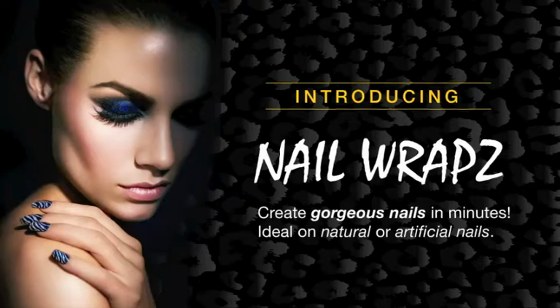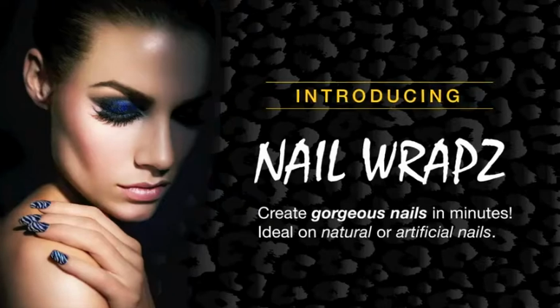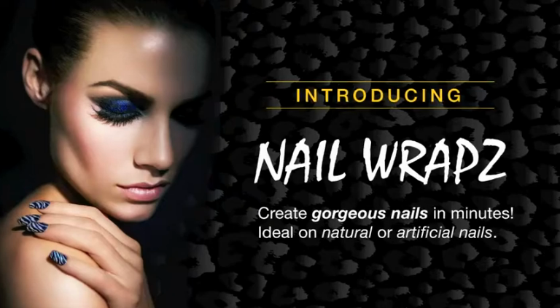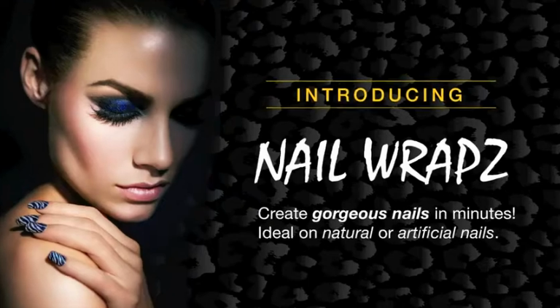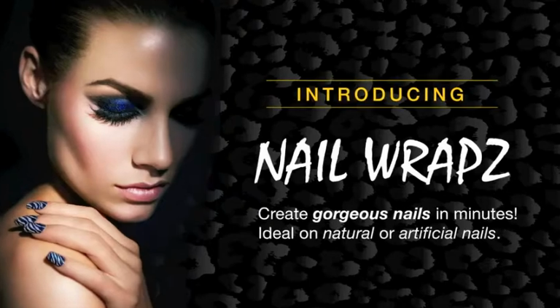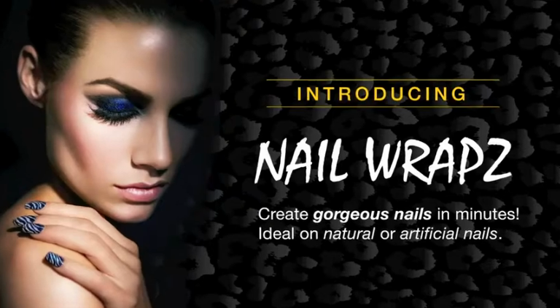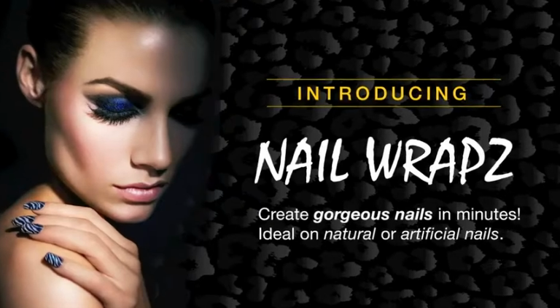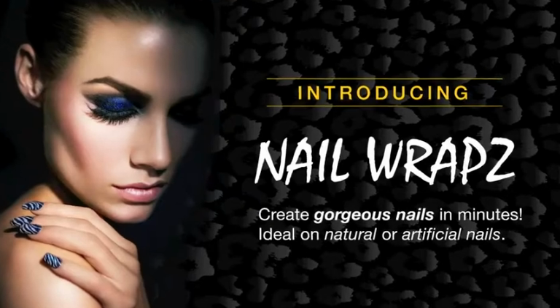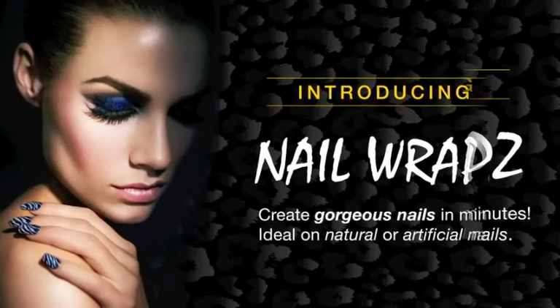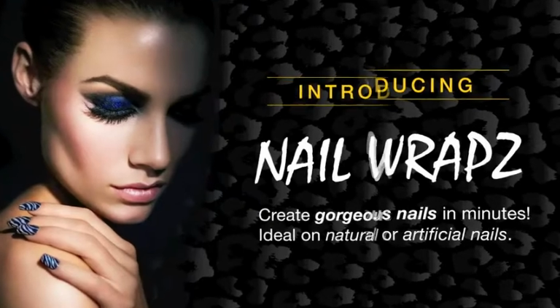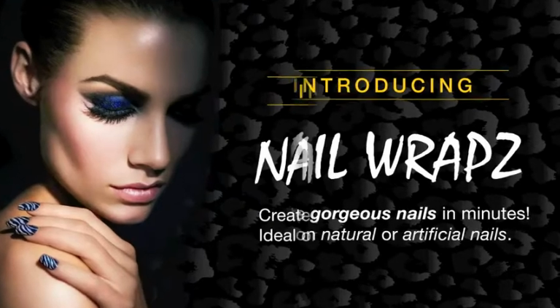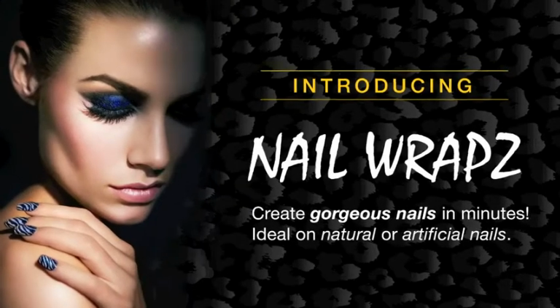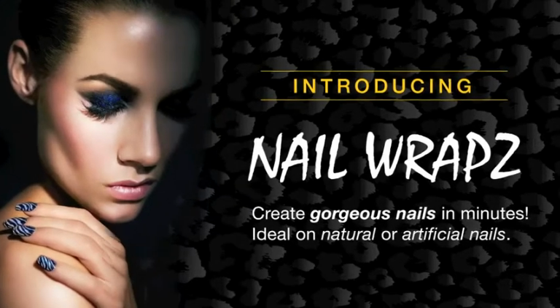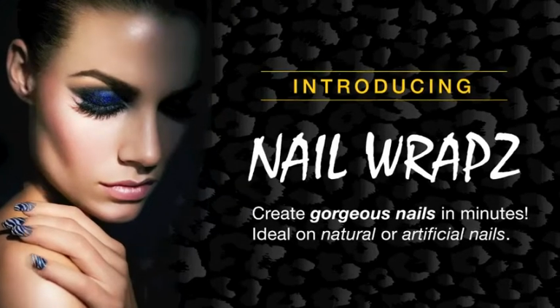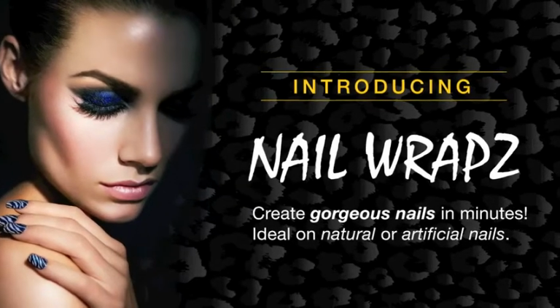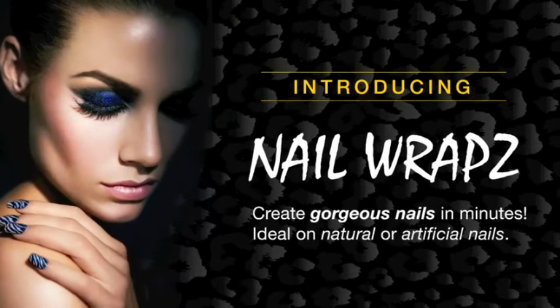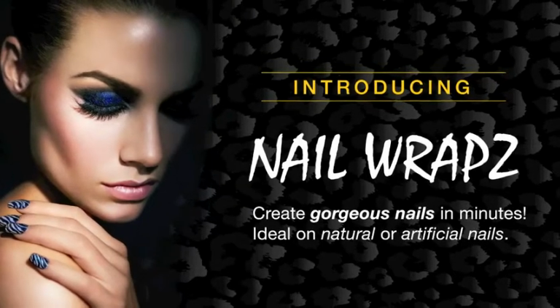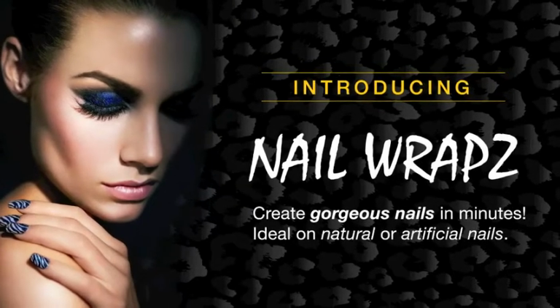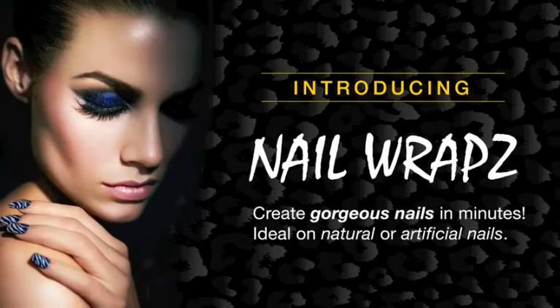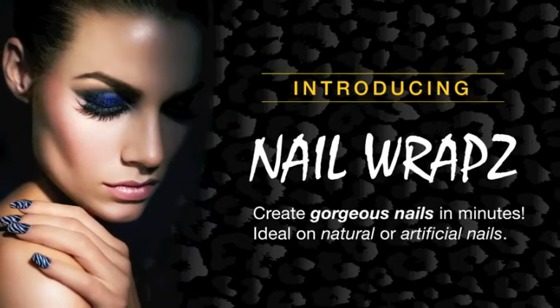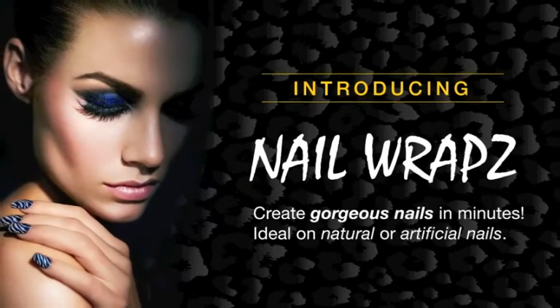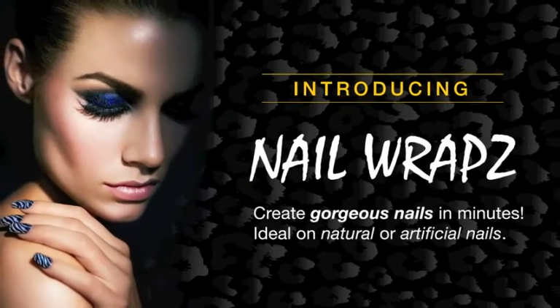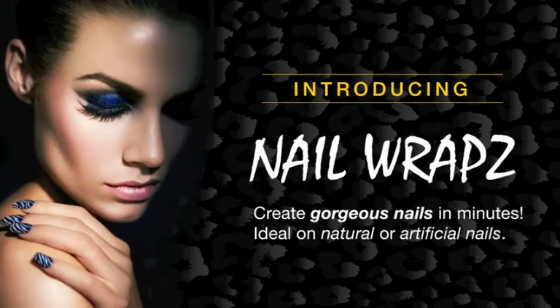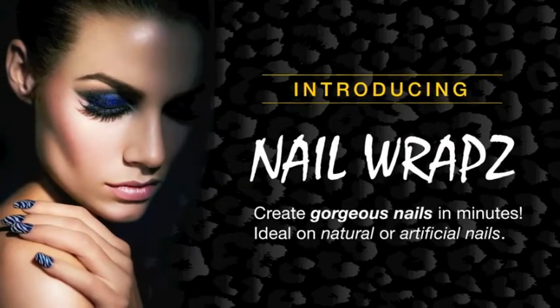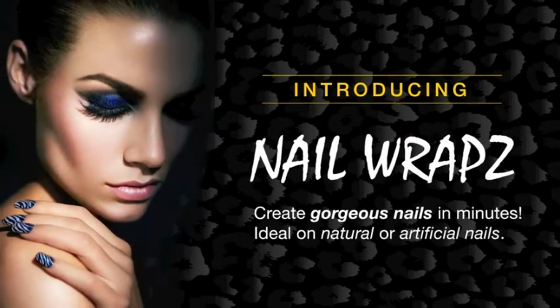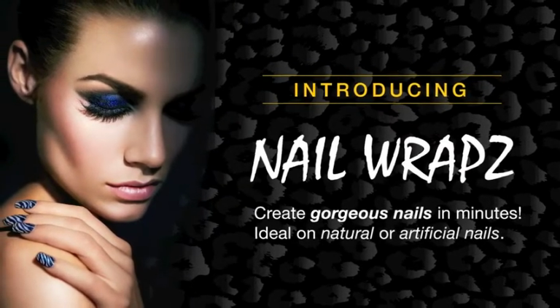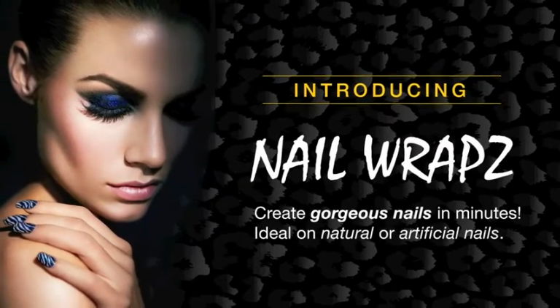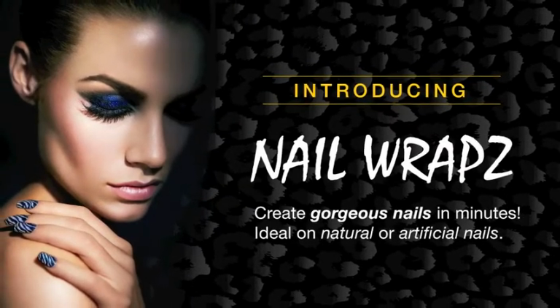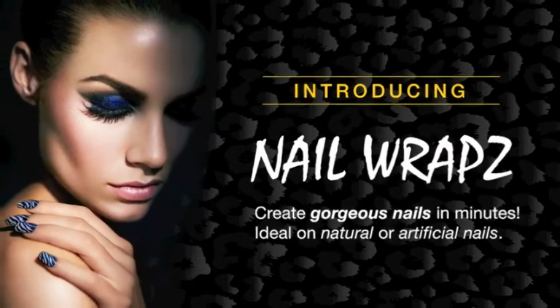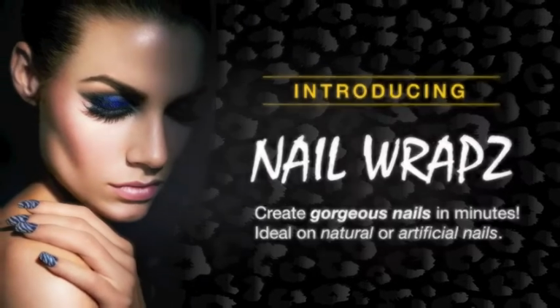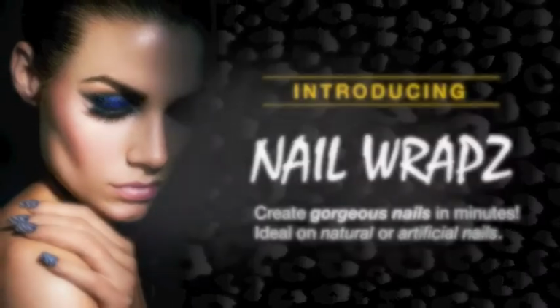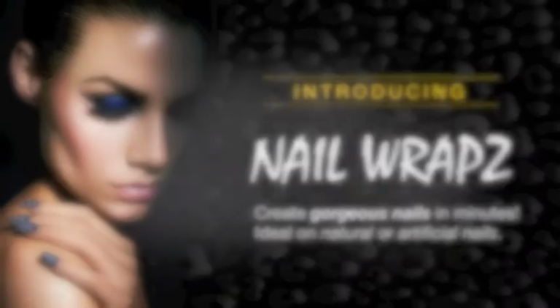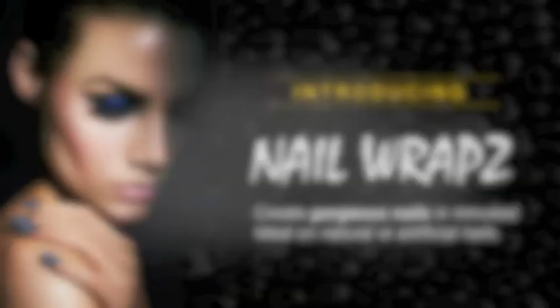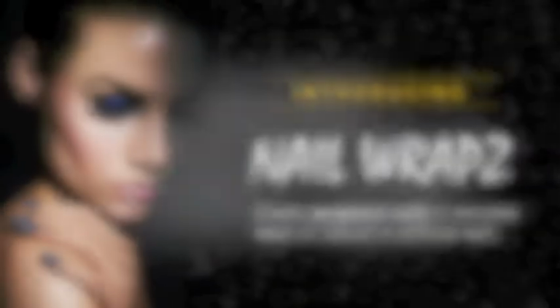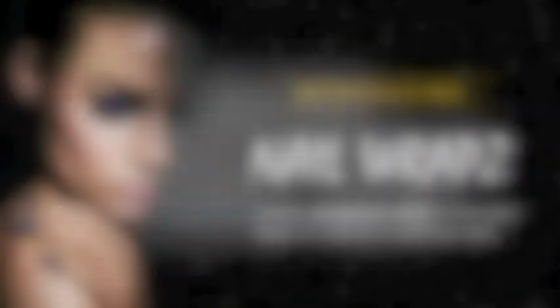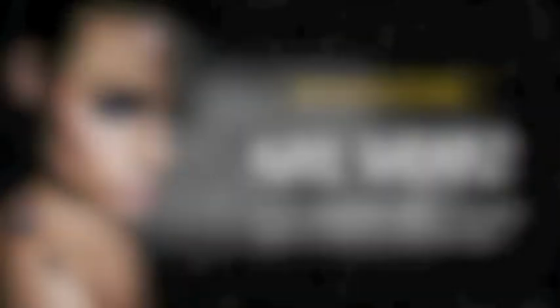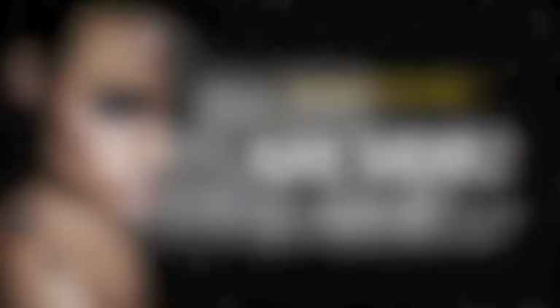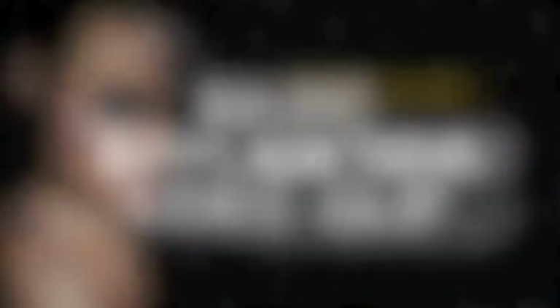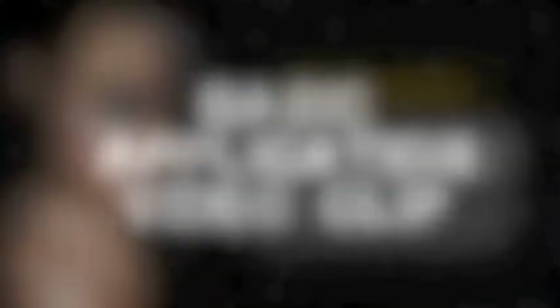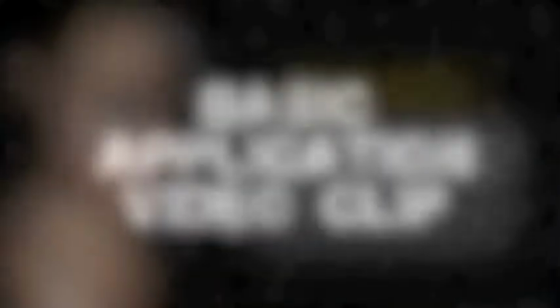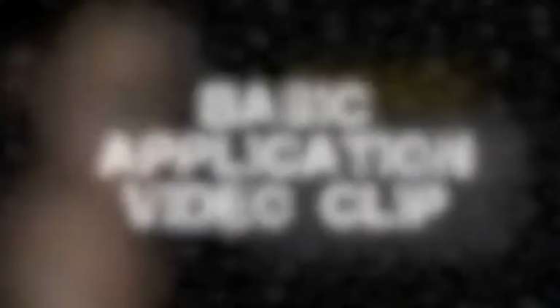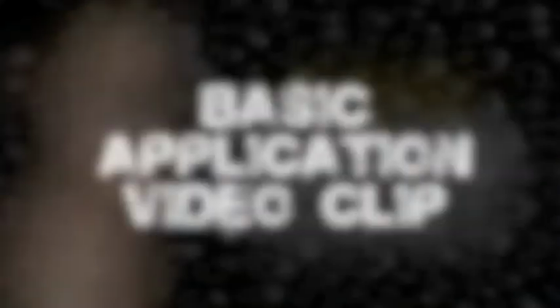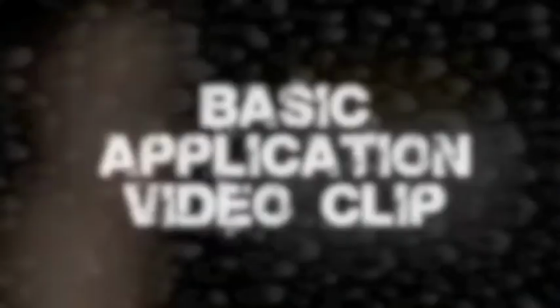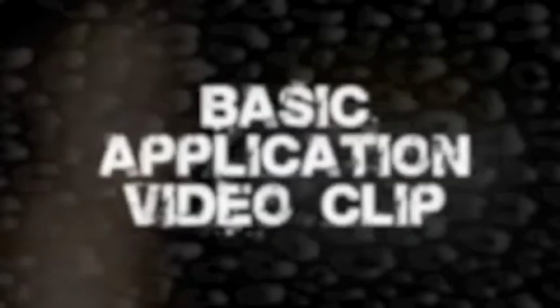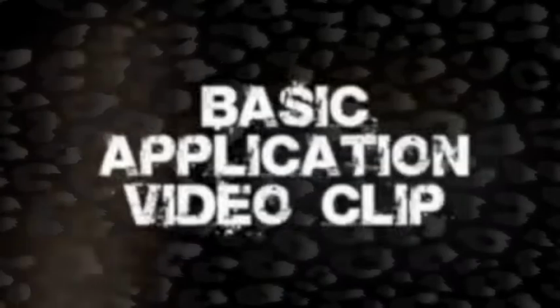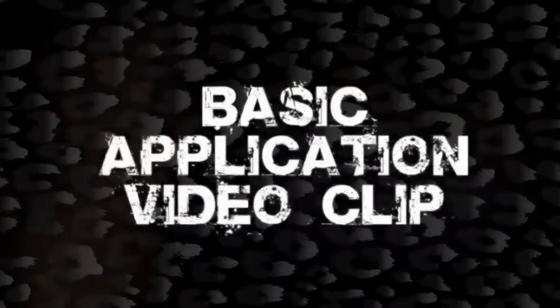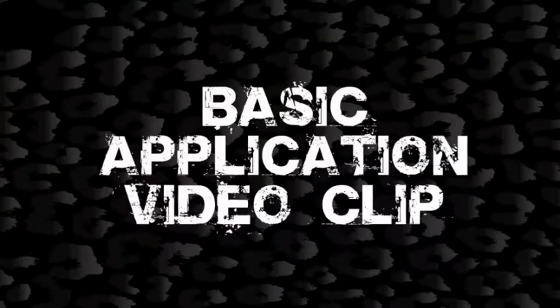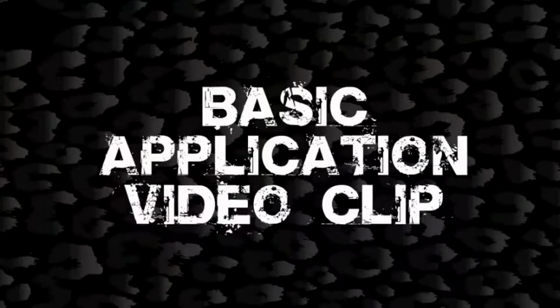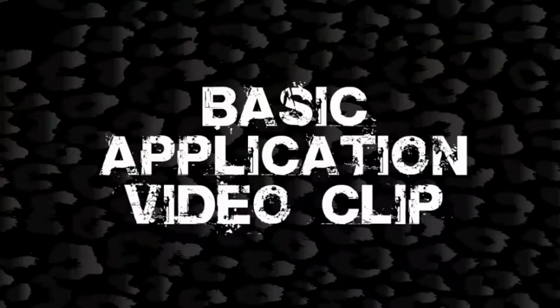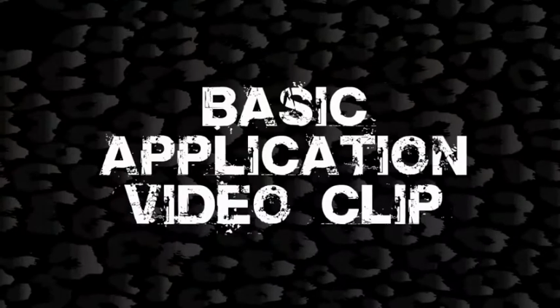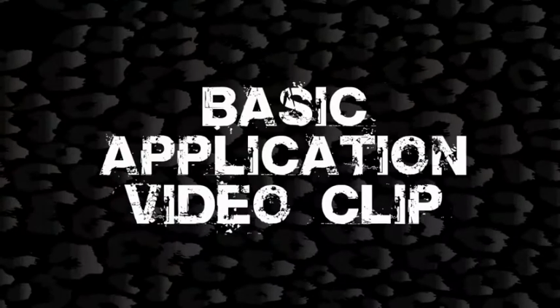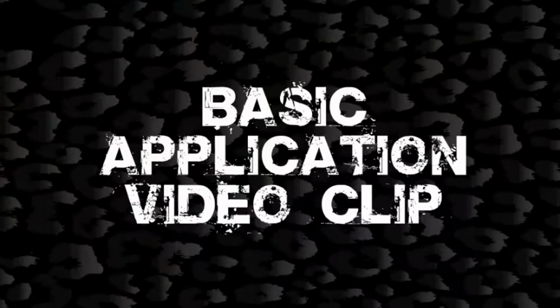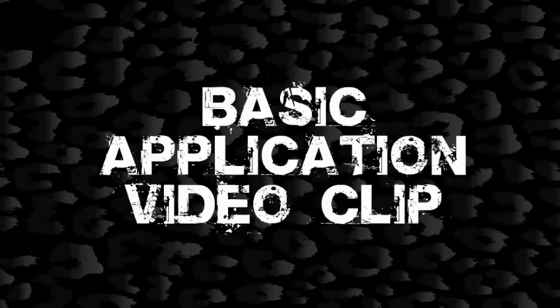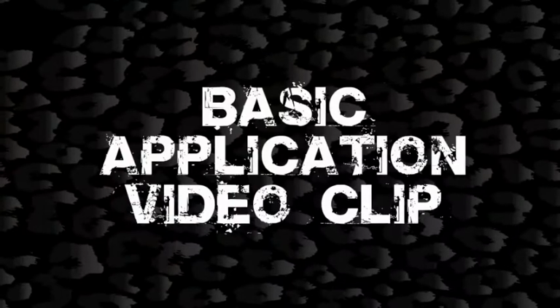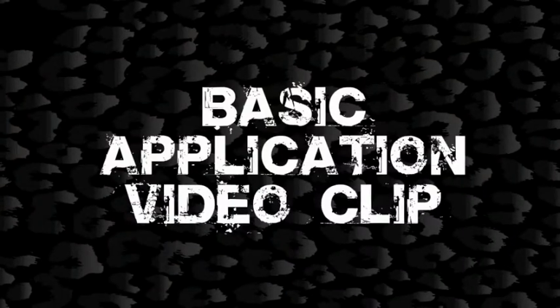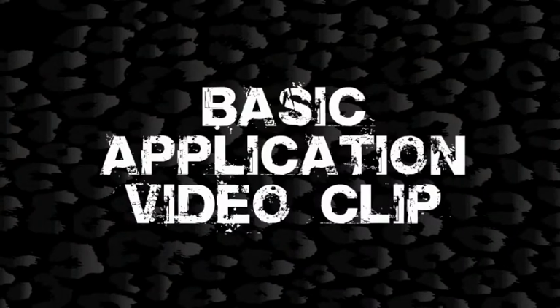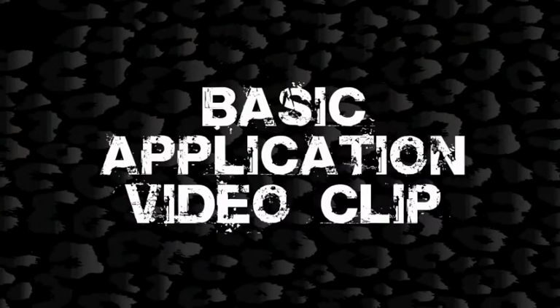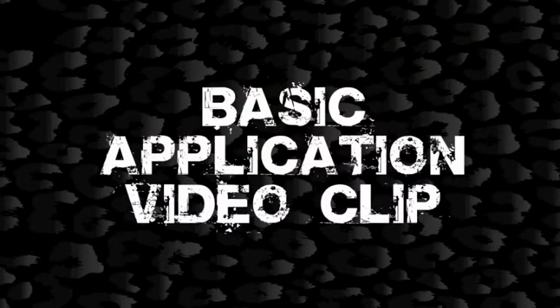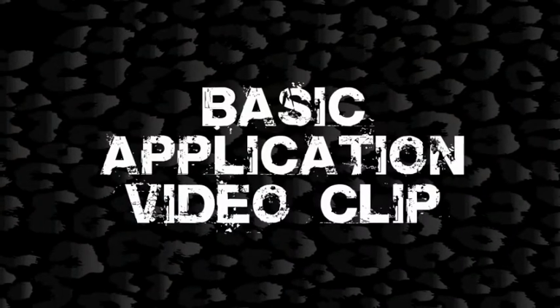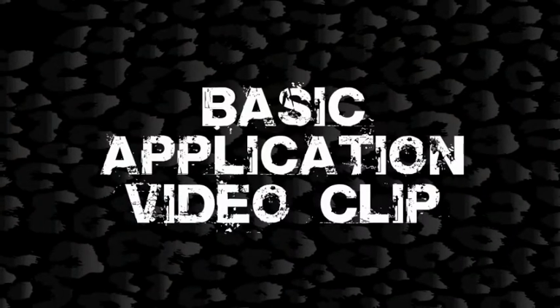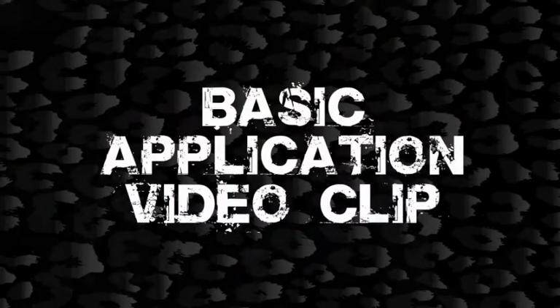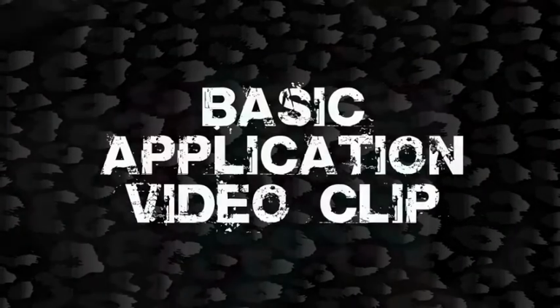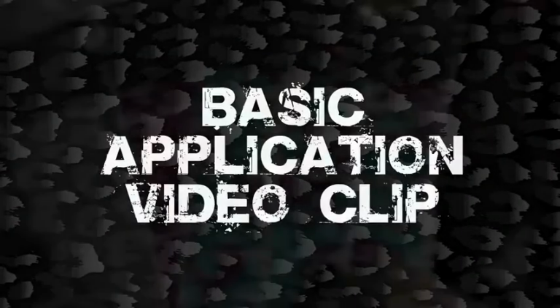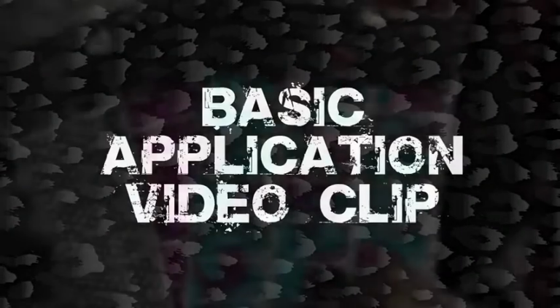Introducing Nail Wraps by Donna Bella. Create gorgeous nails in minutes. Basic application video.